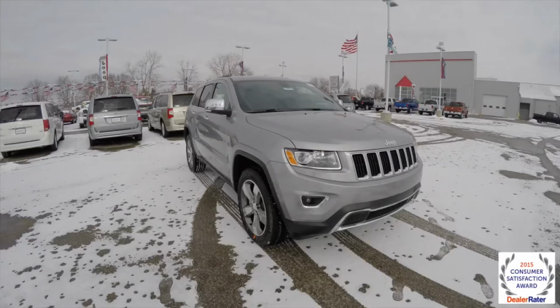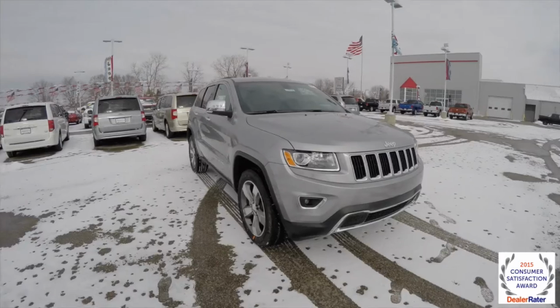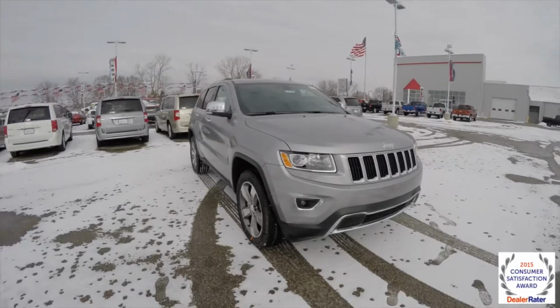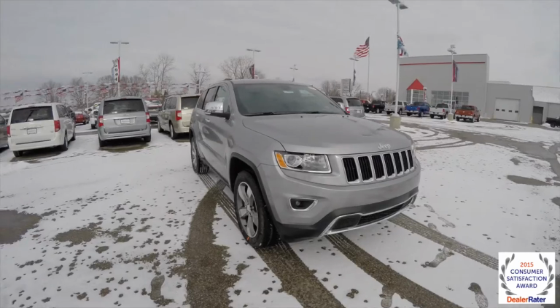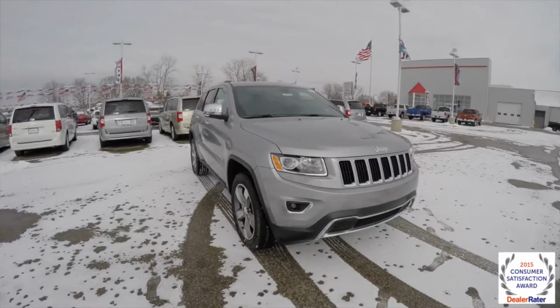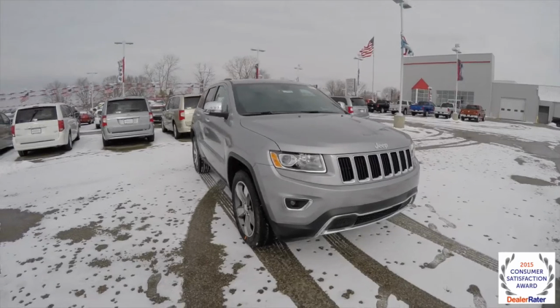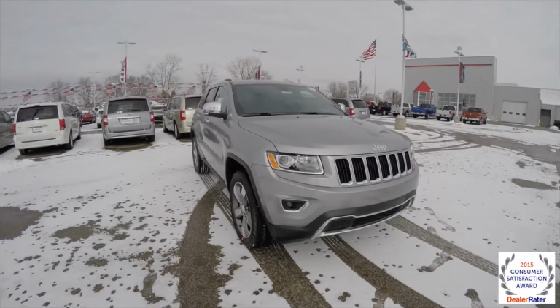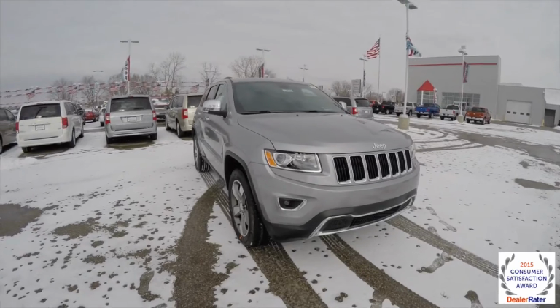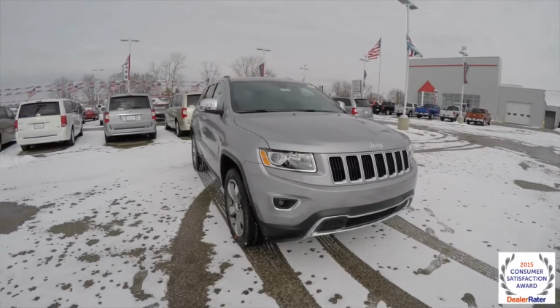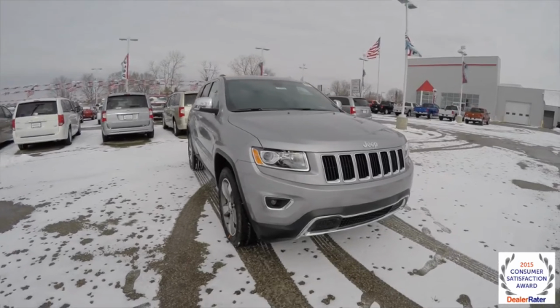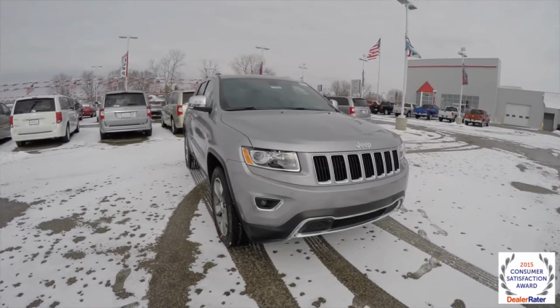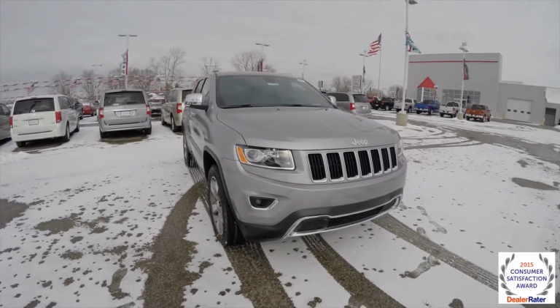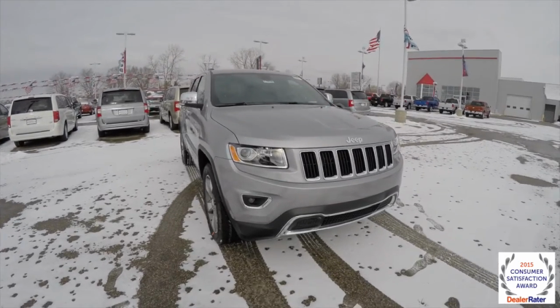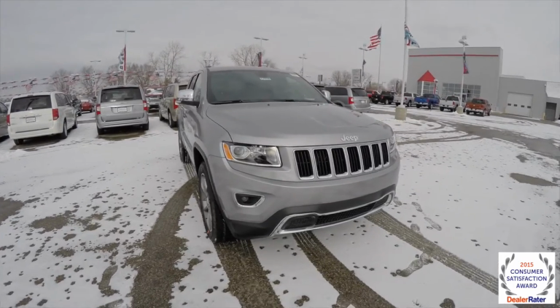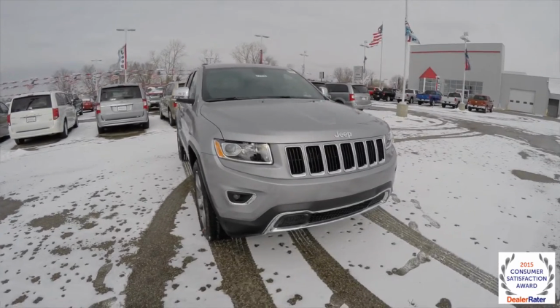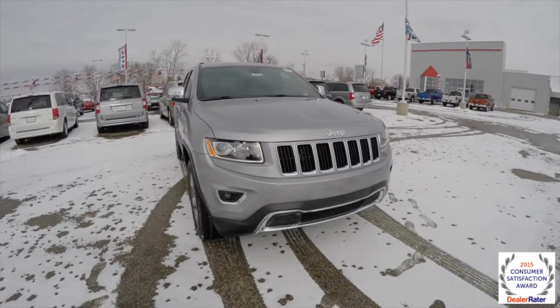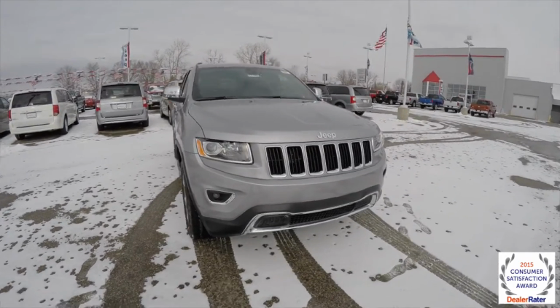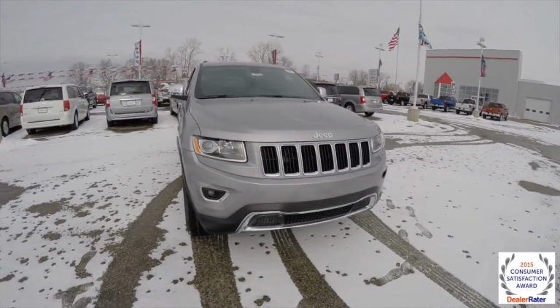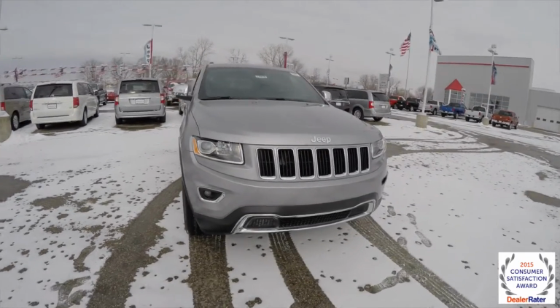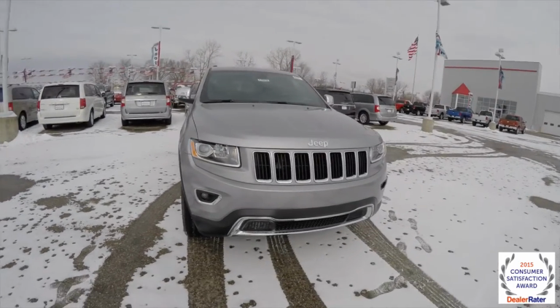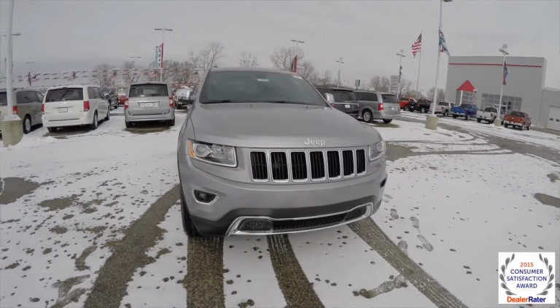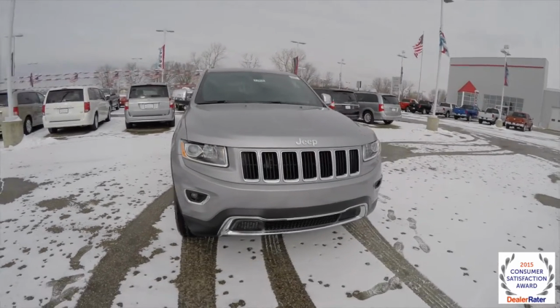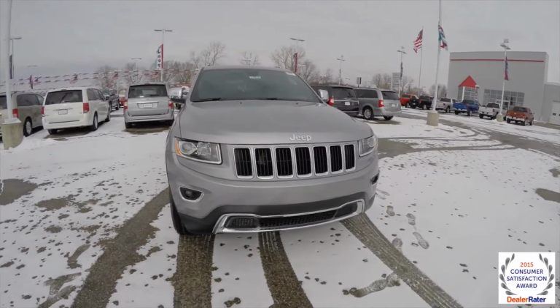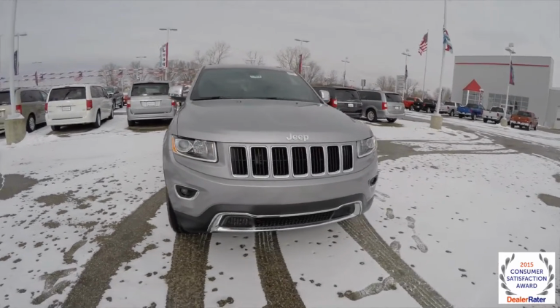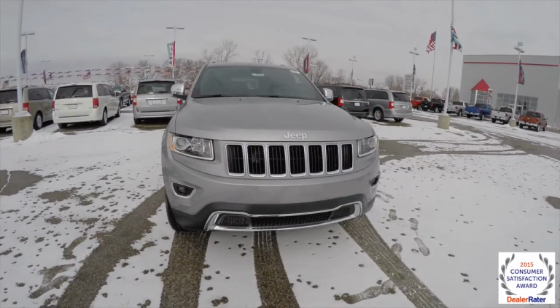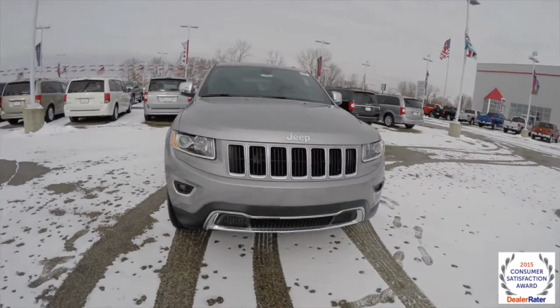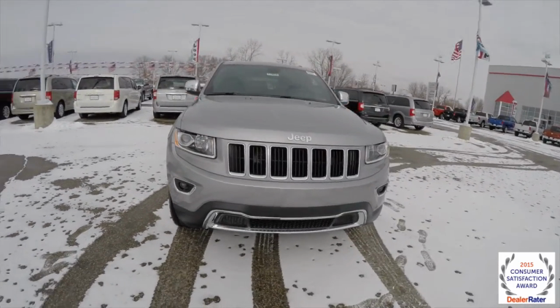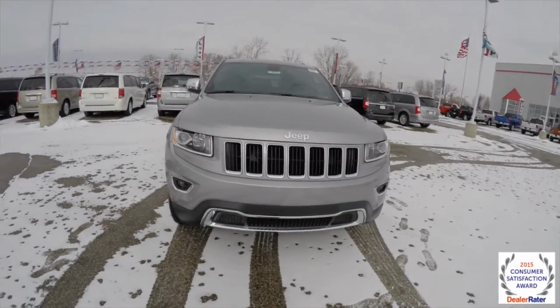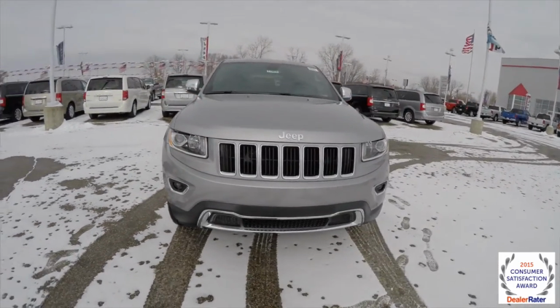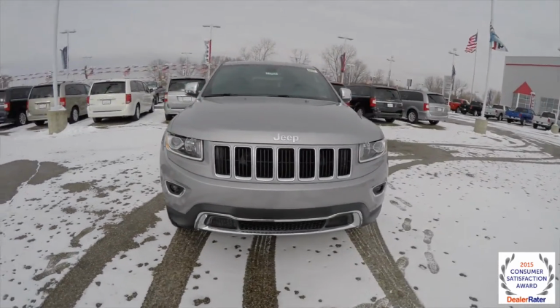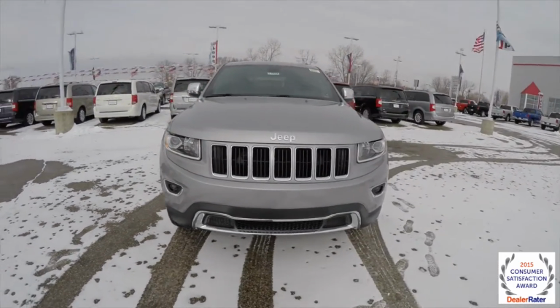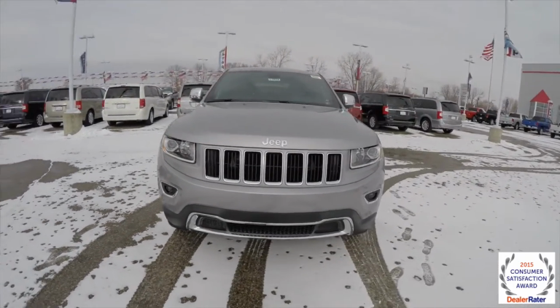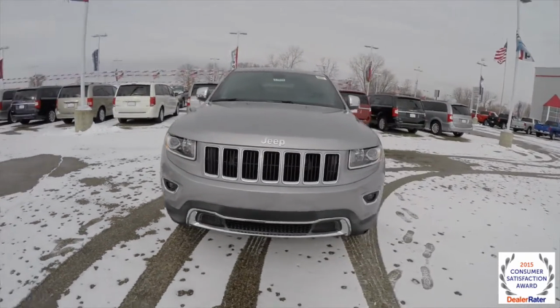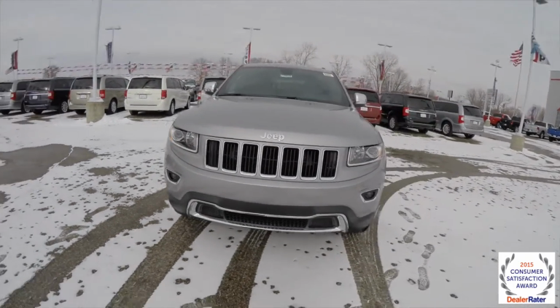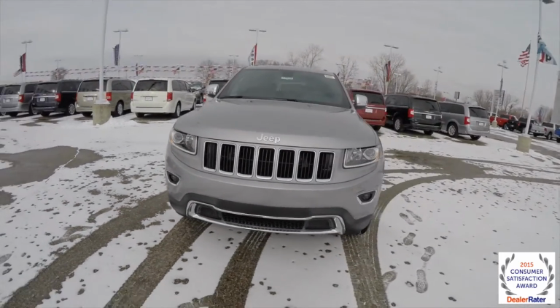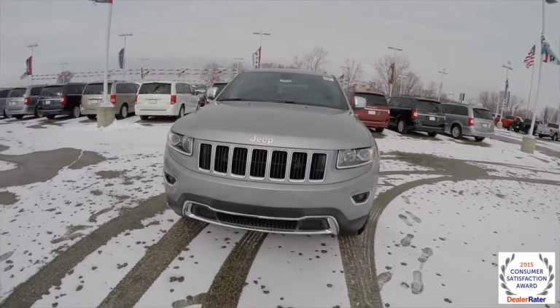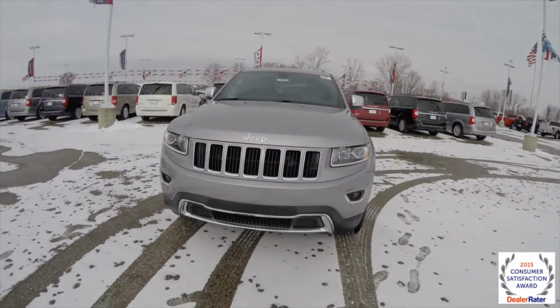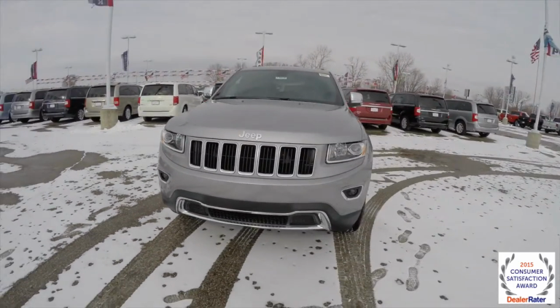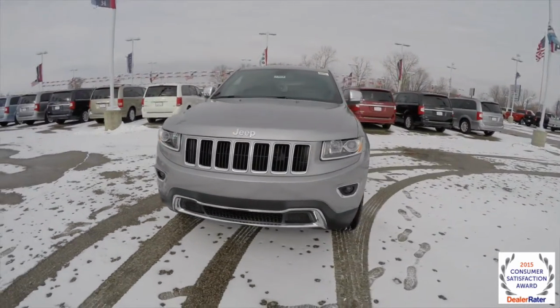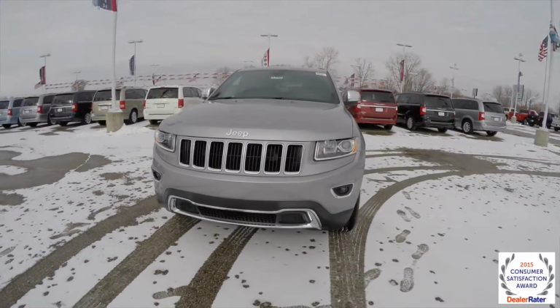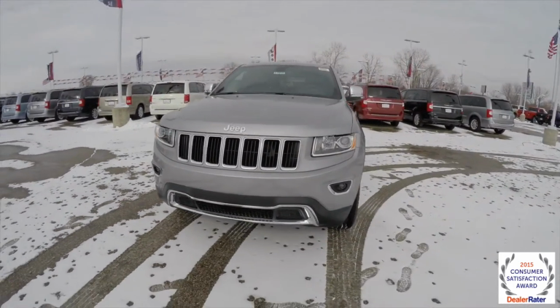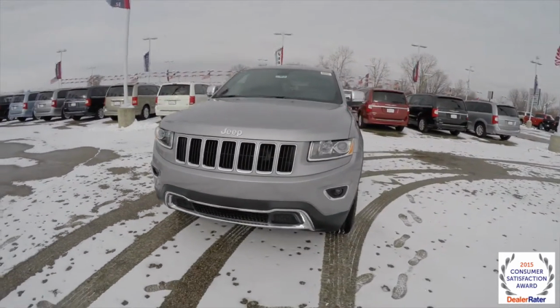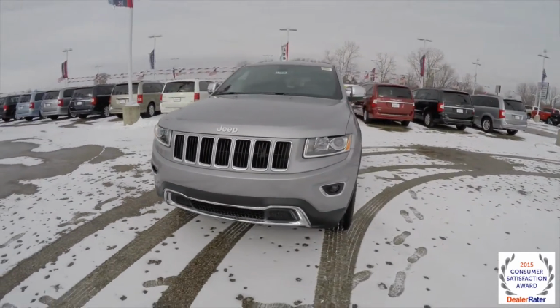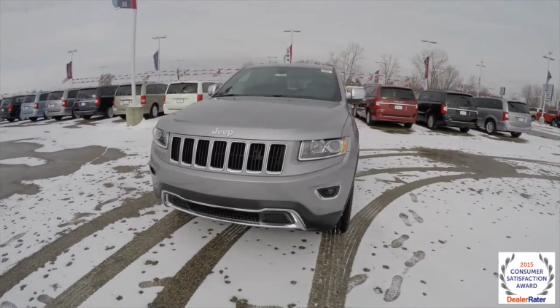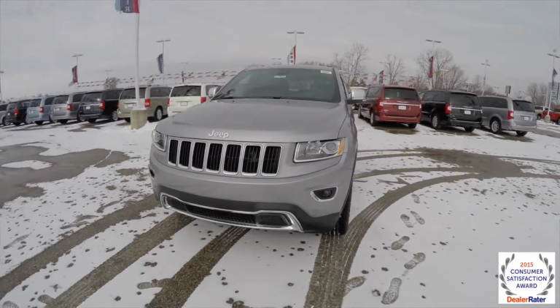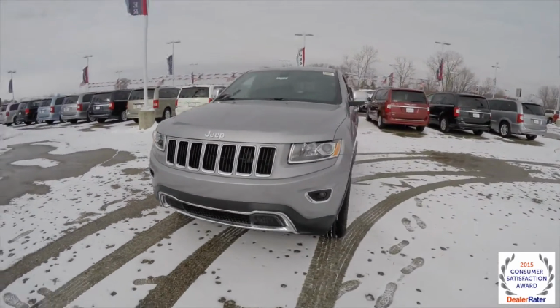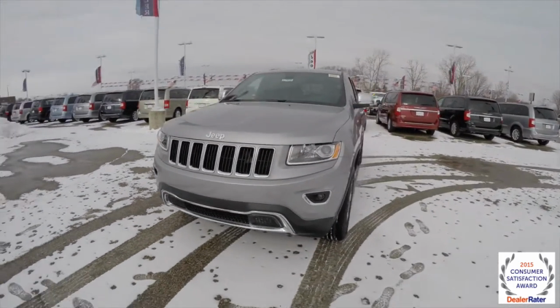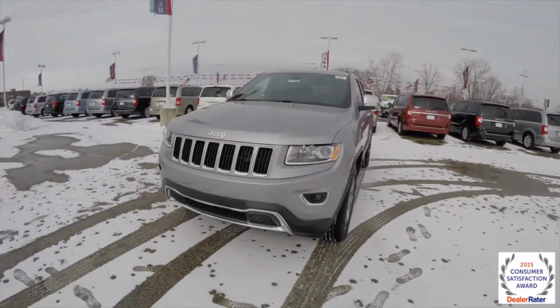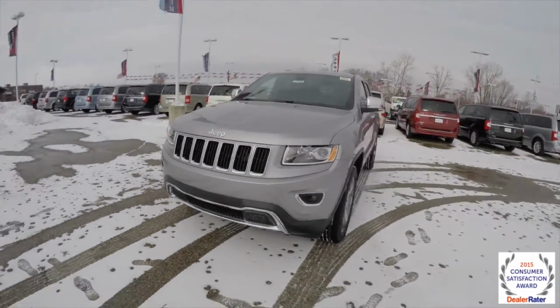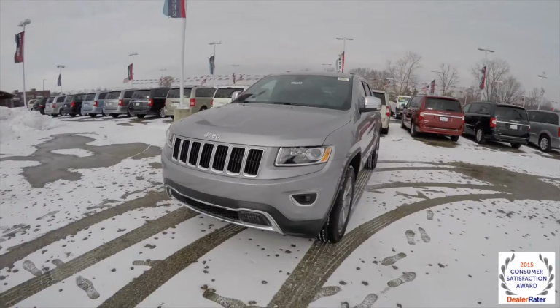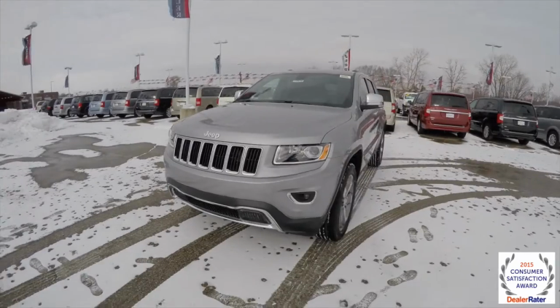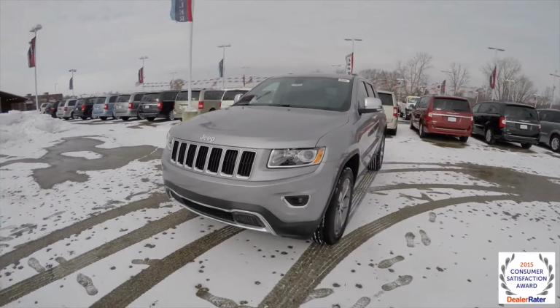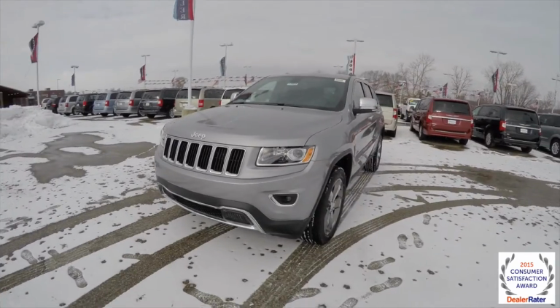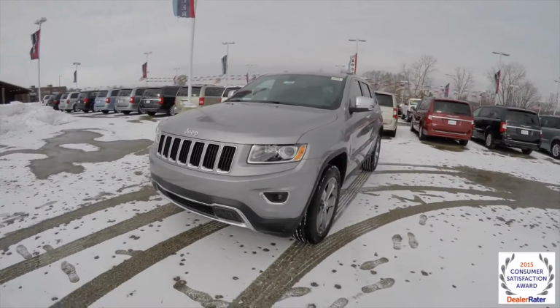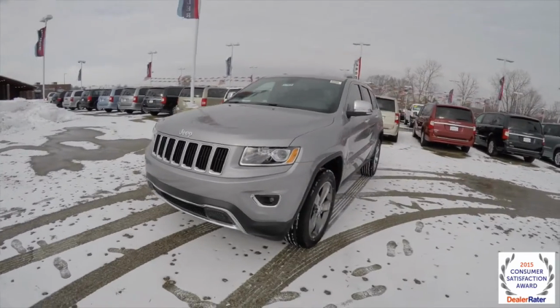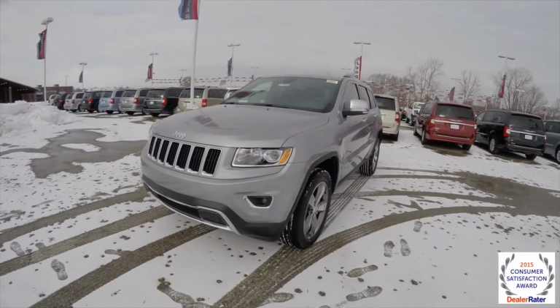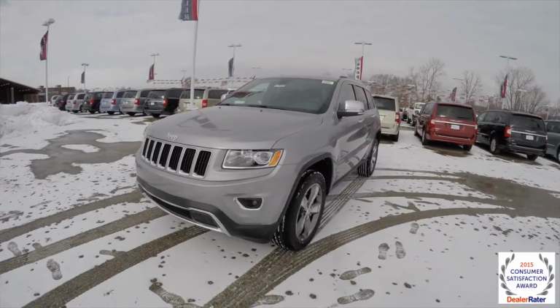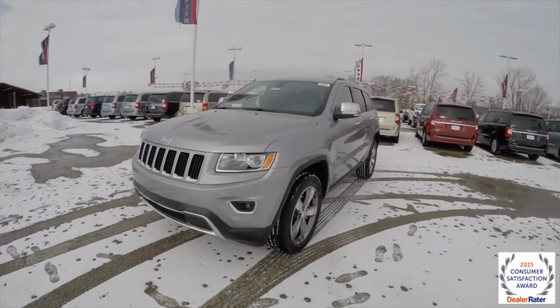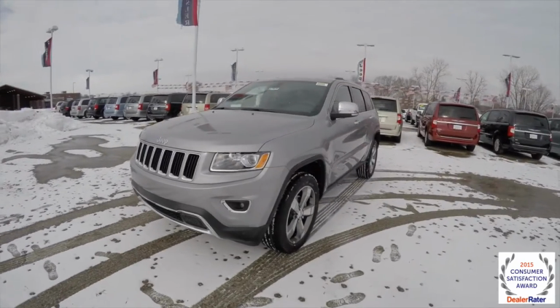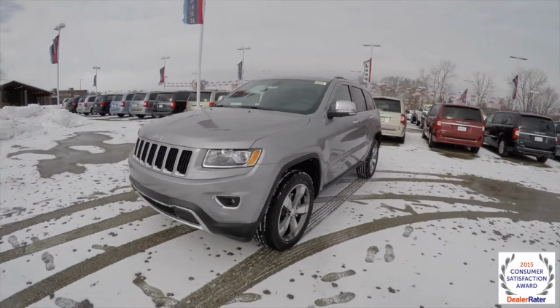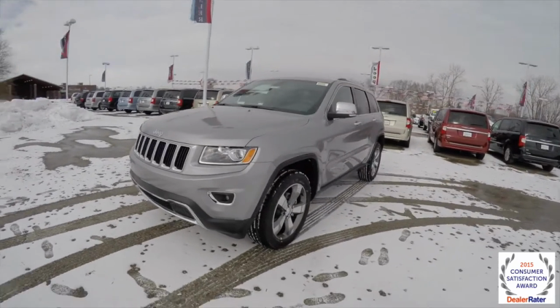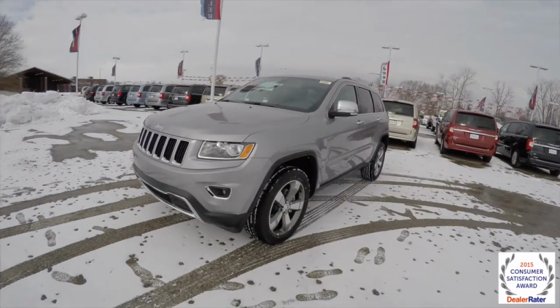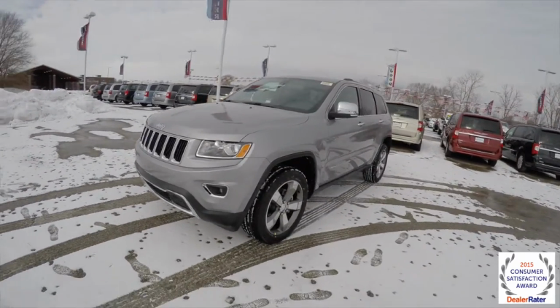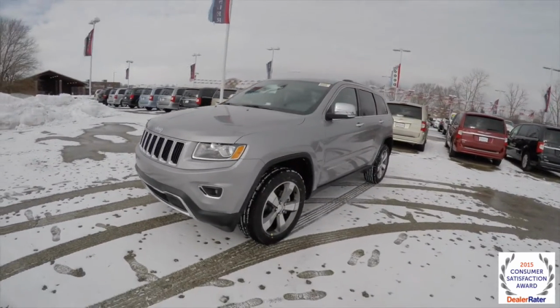Hello everyone, today we're going to take a quick walk around look at this brand new Jeep Grand Cherokee Limited.